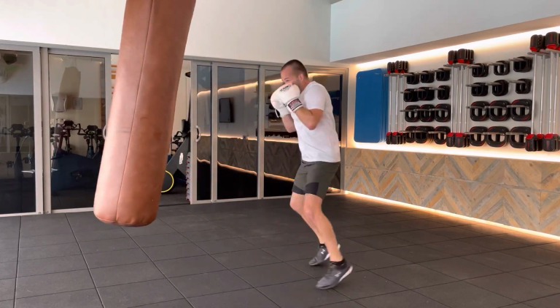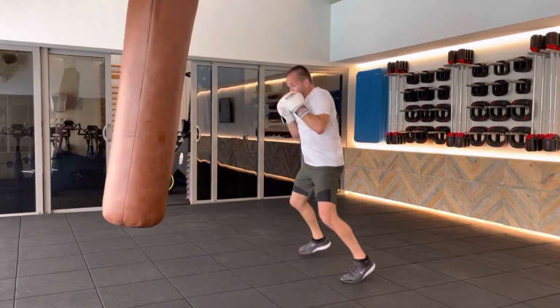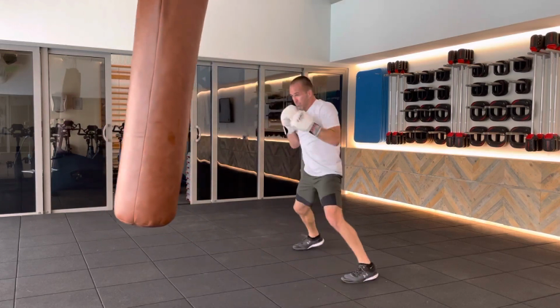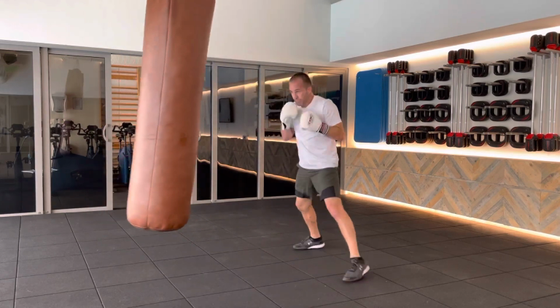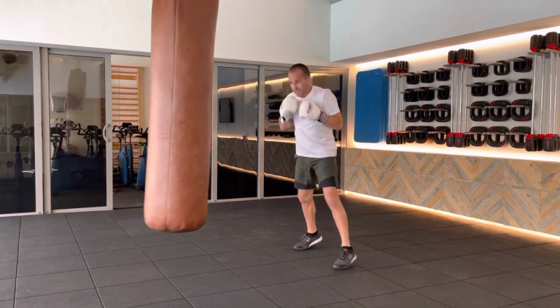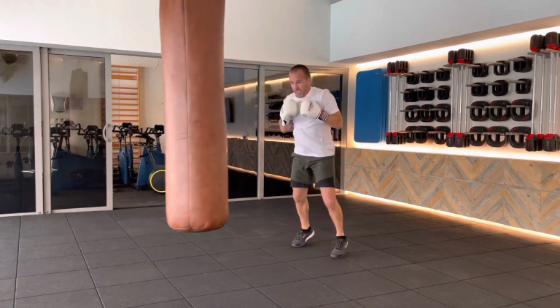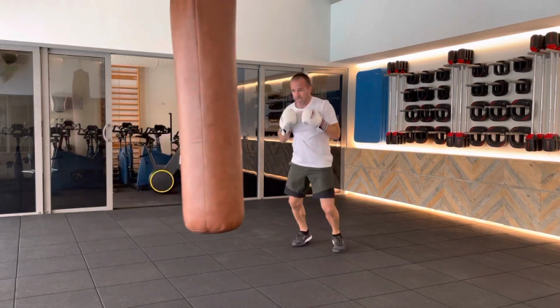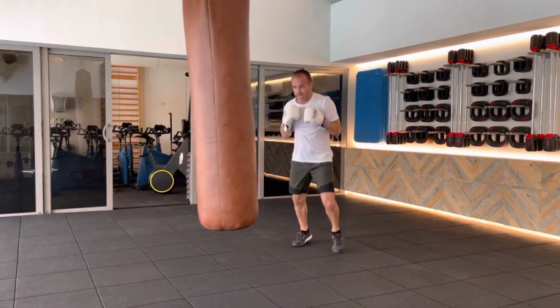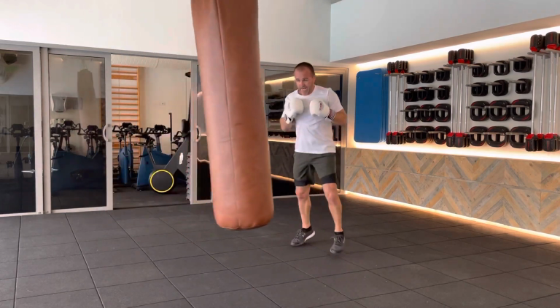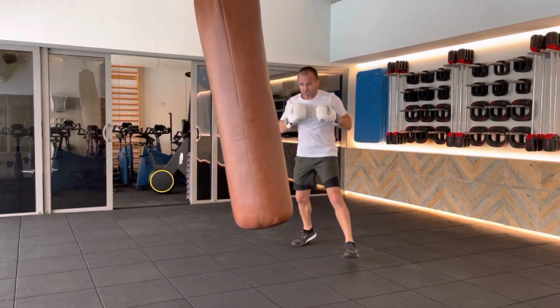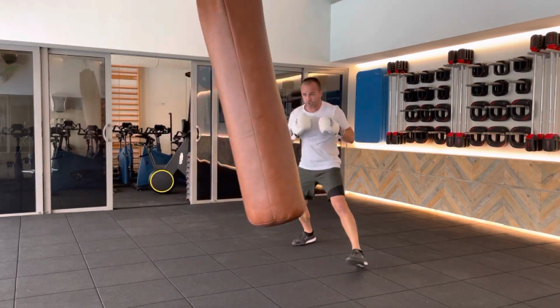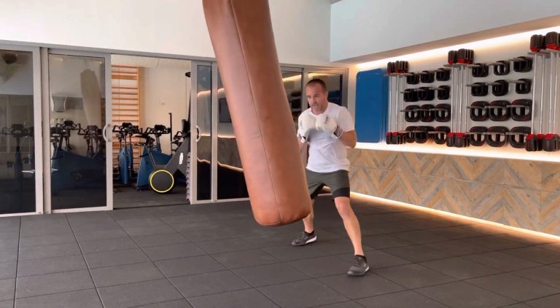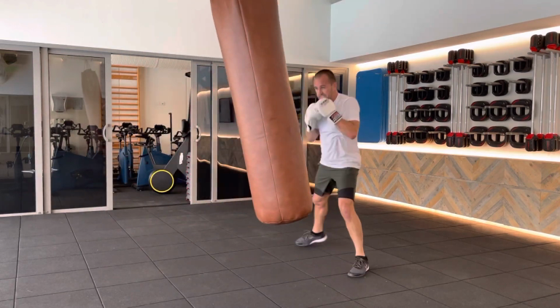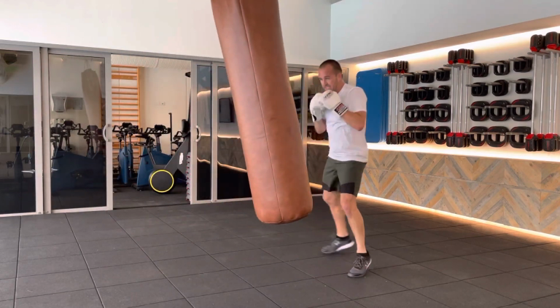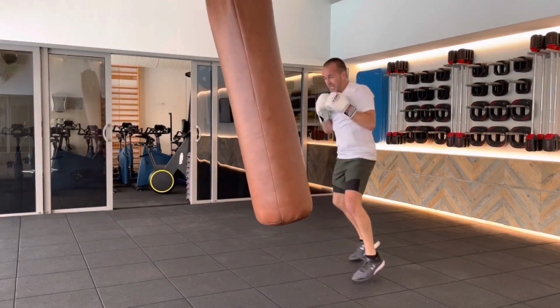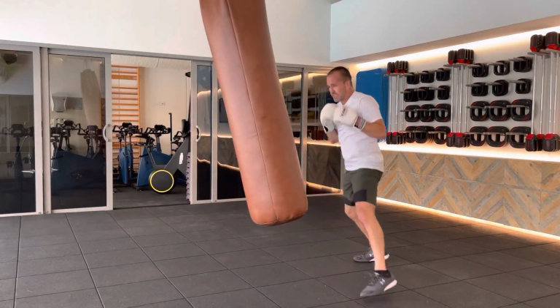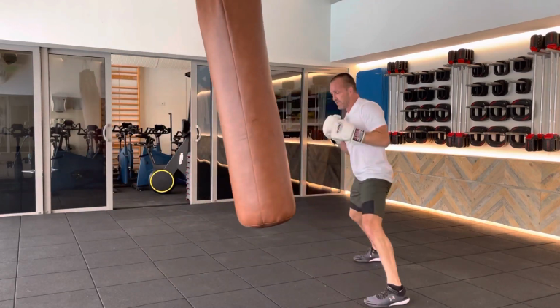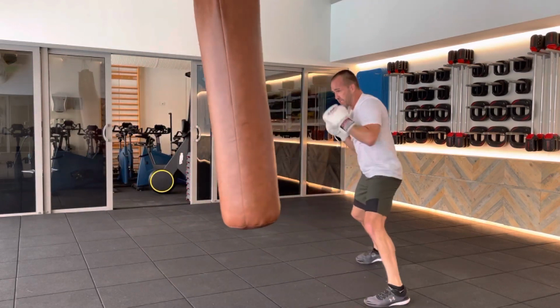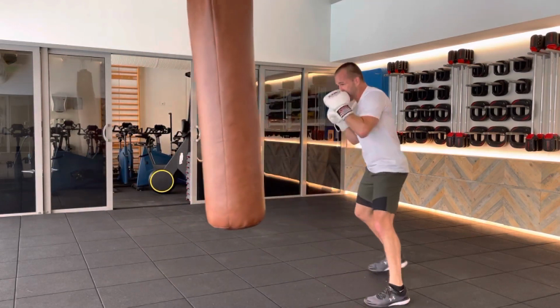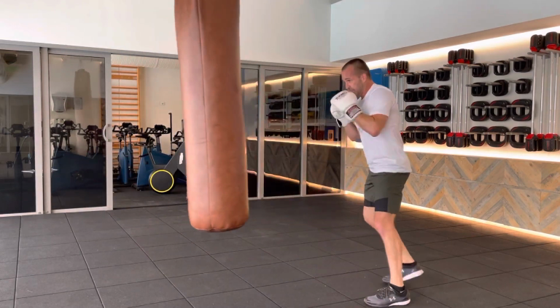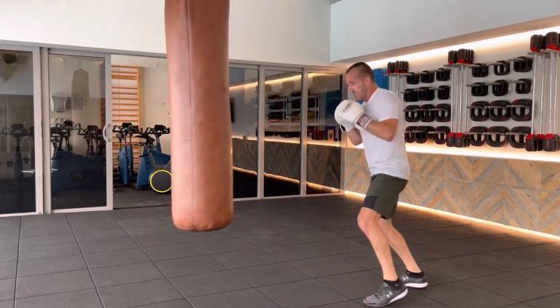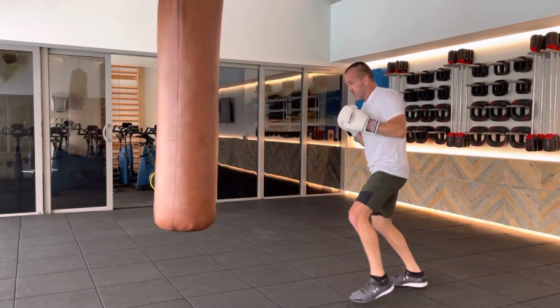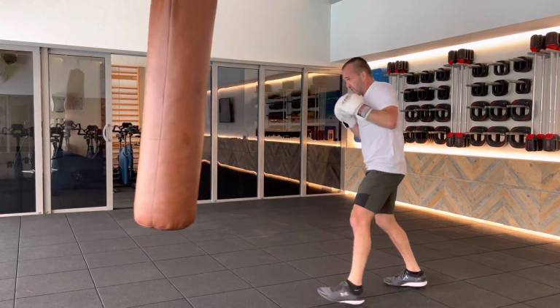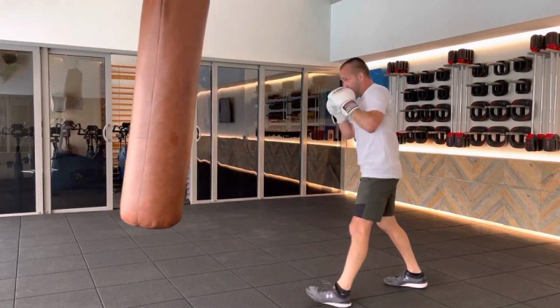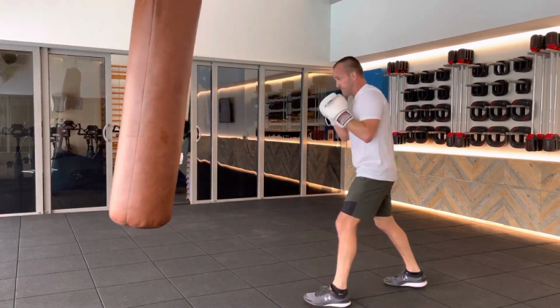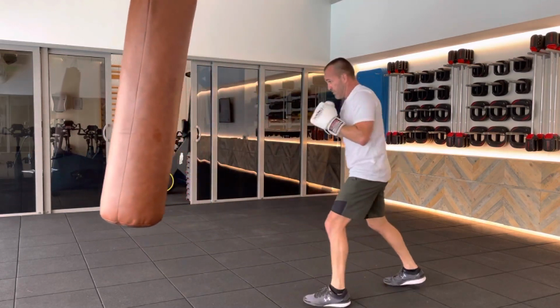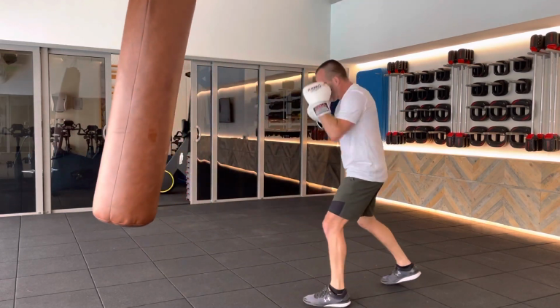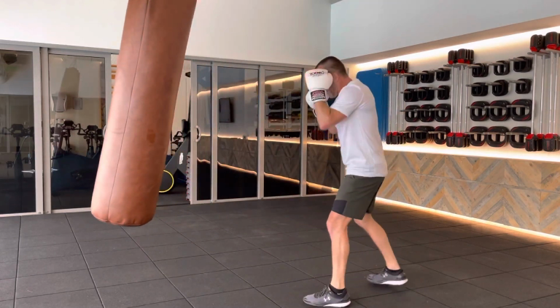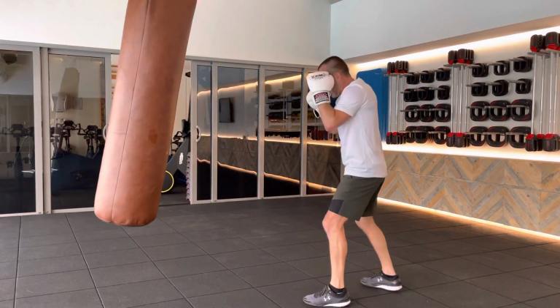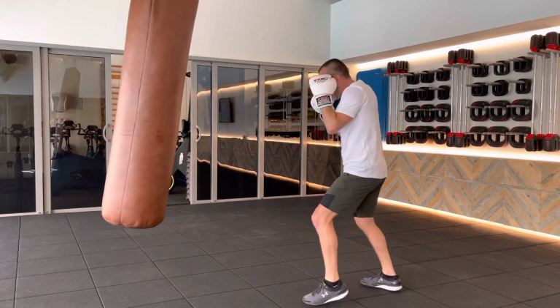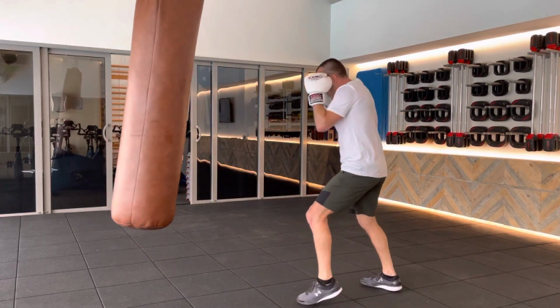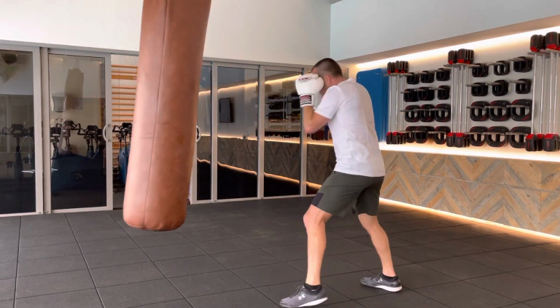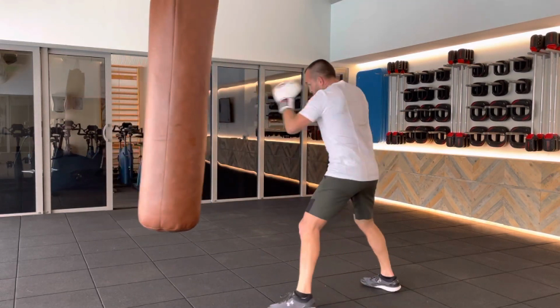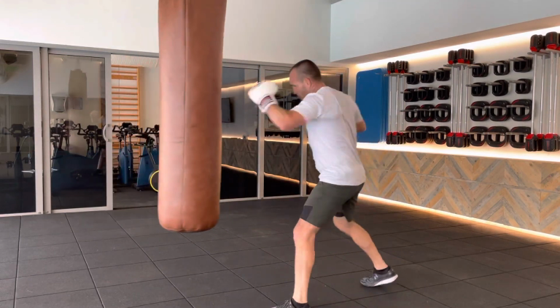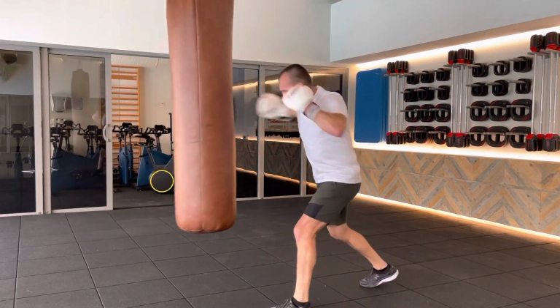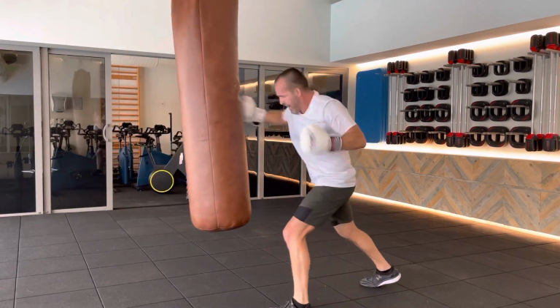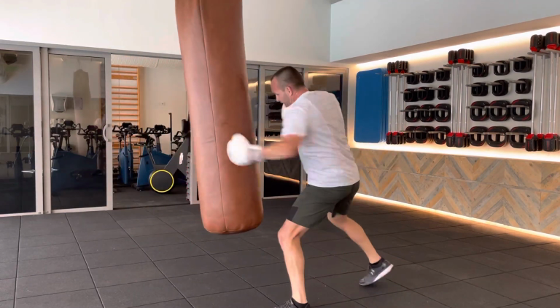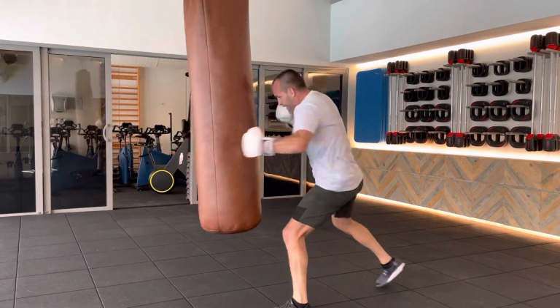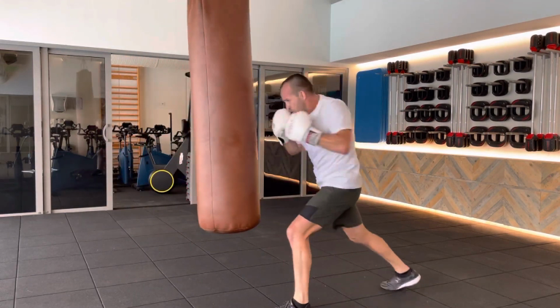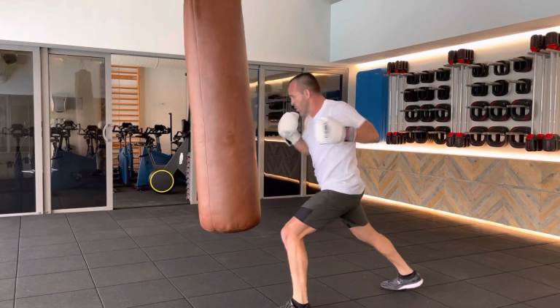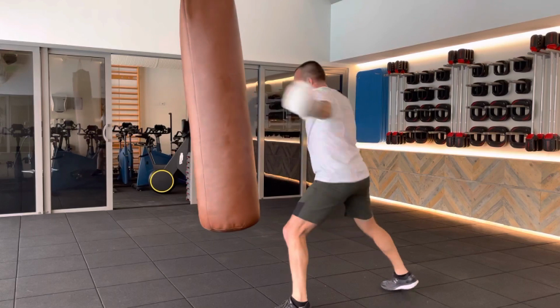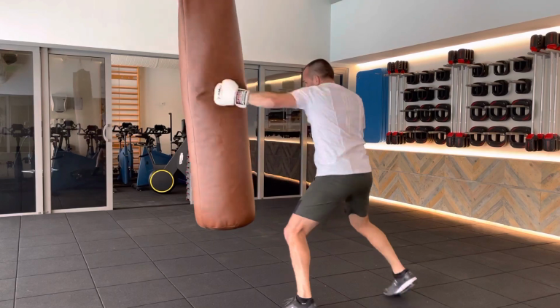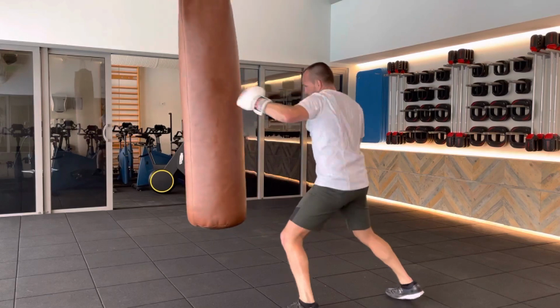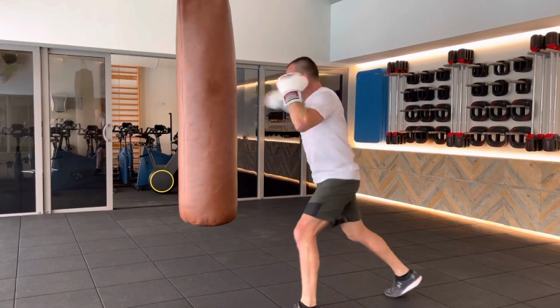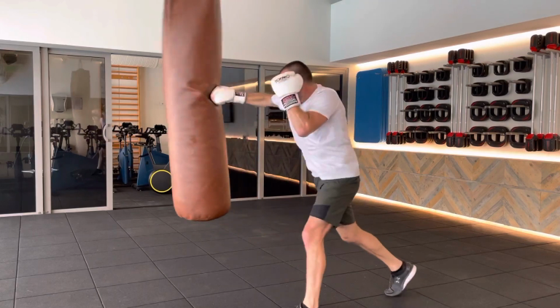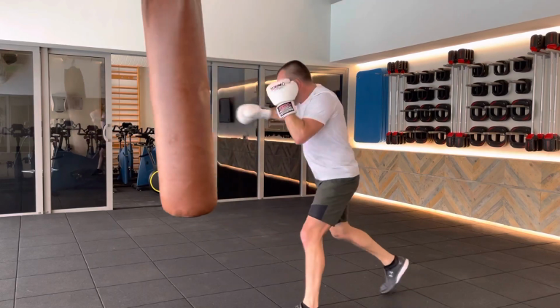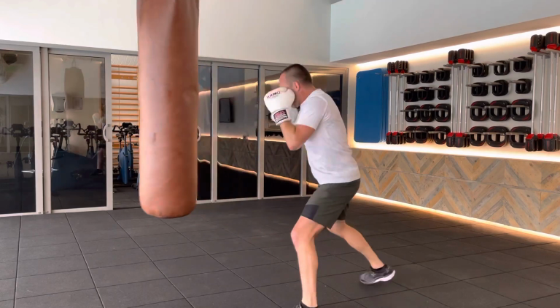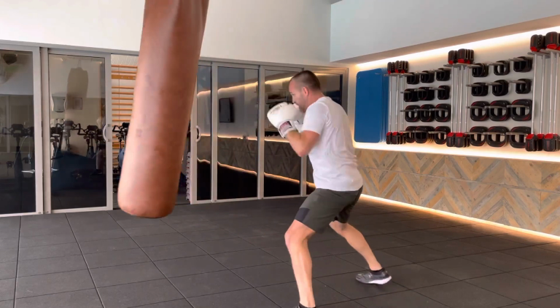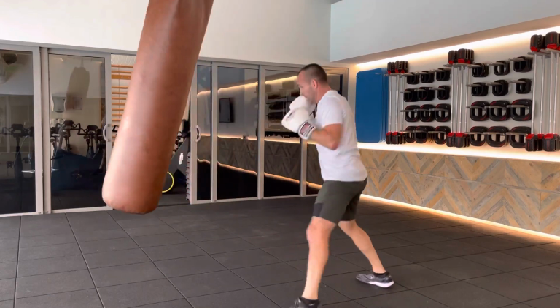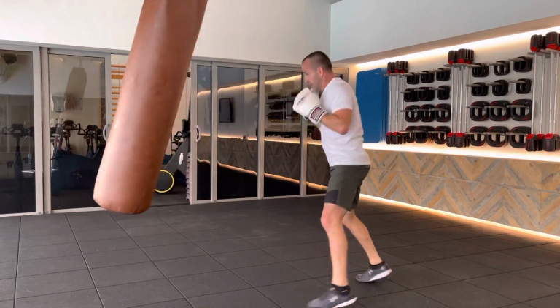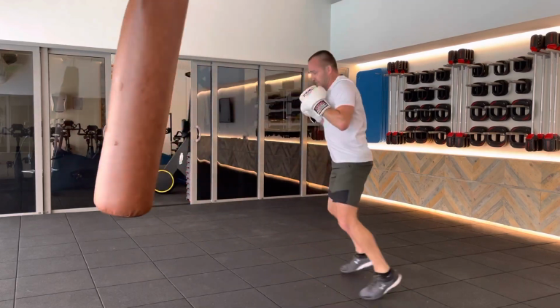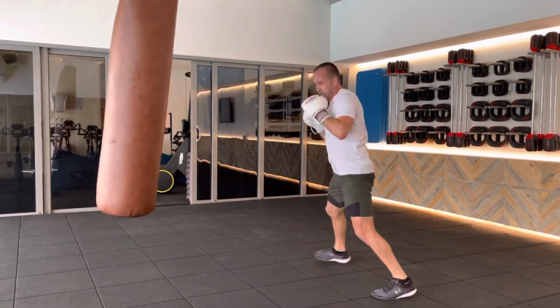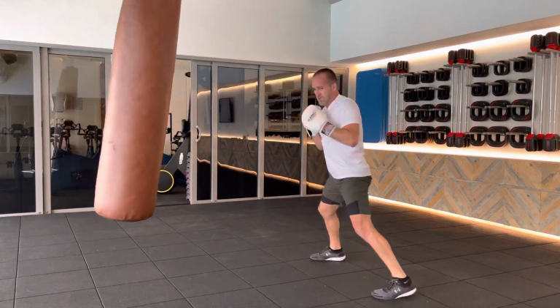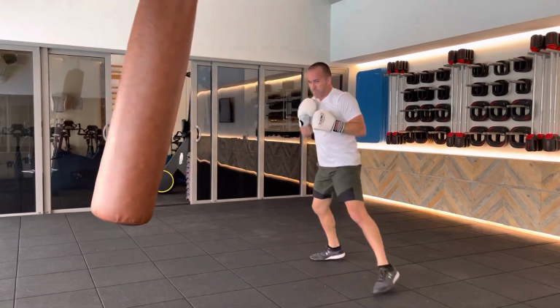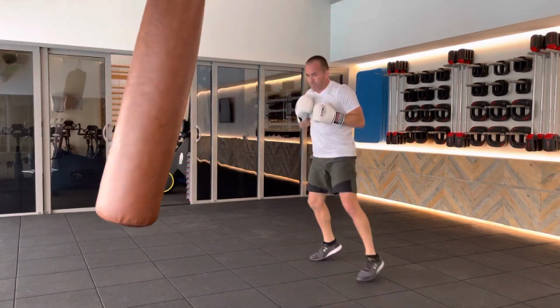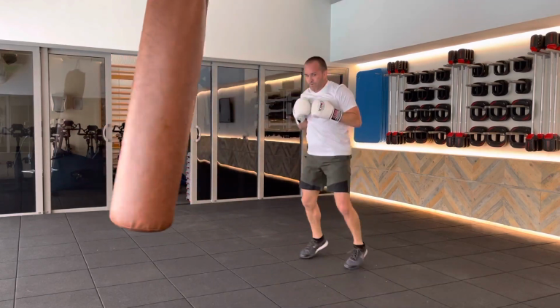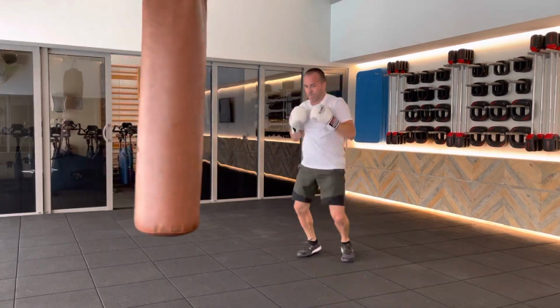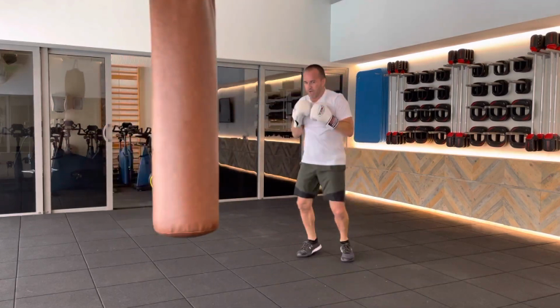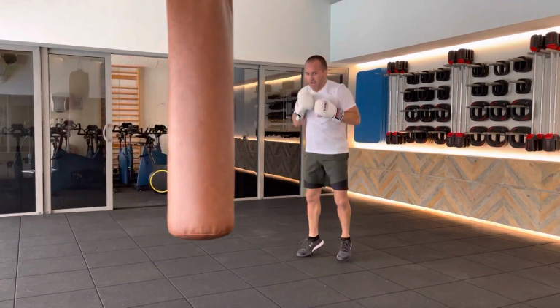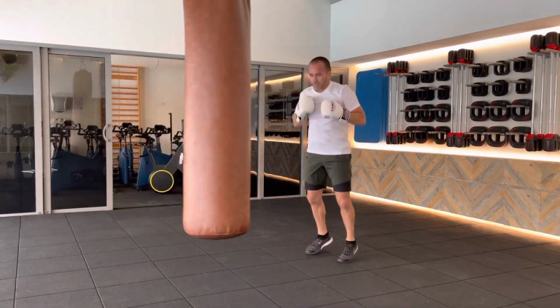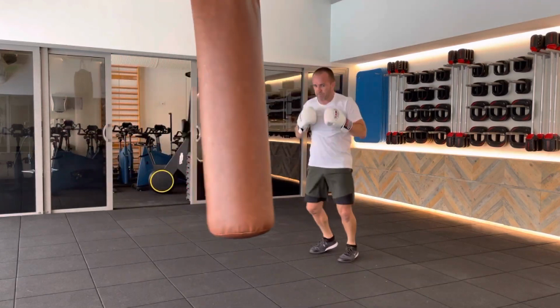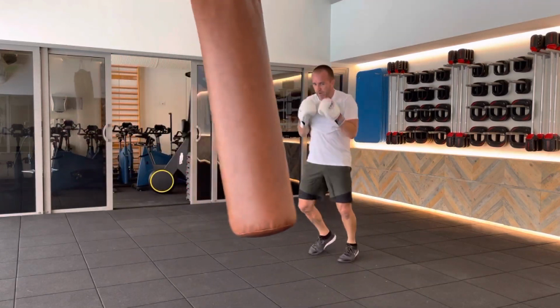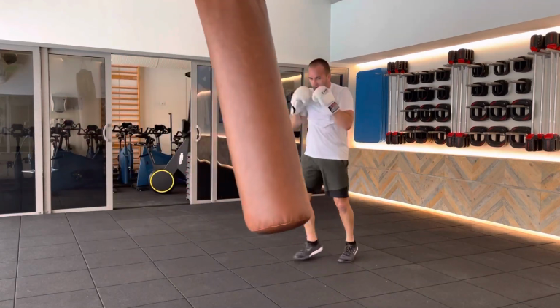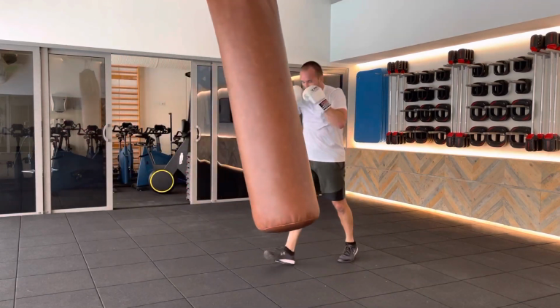Moving ahead, as you add intensity, start moving. Move around the back.